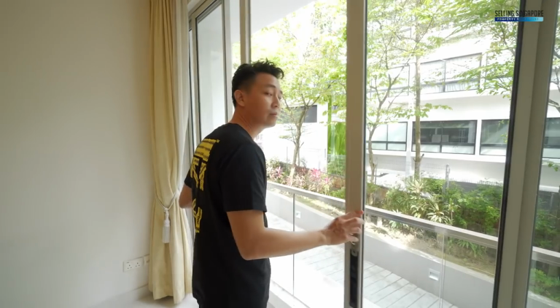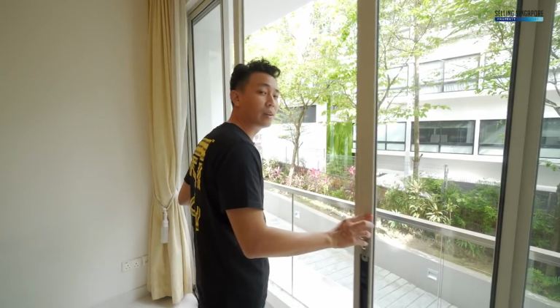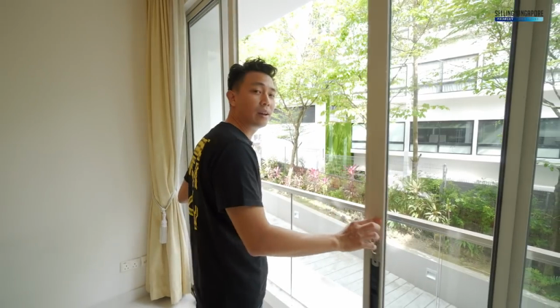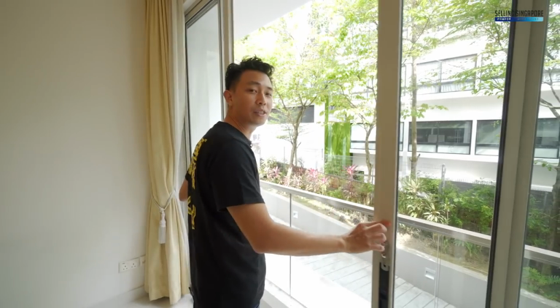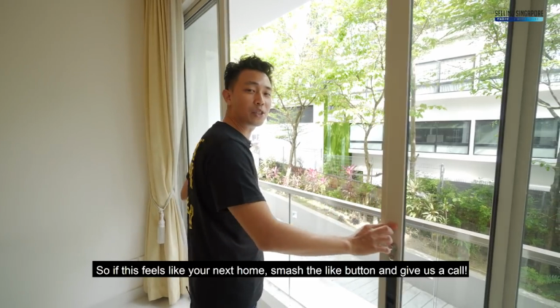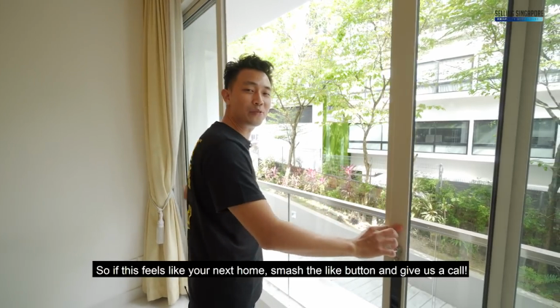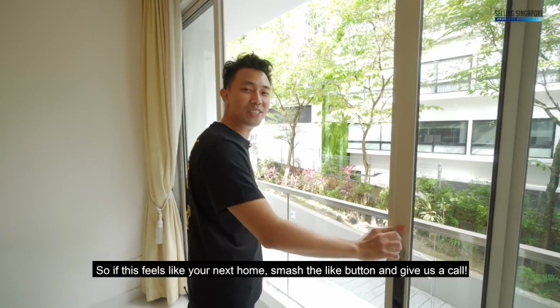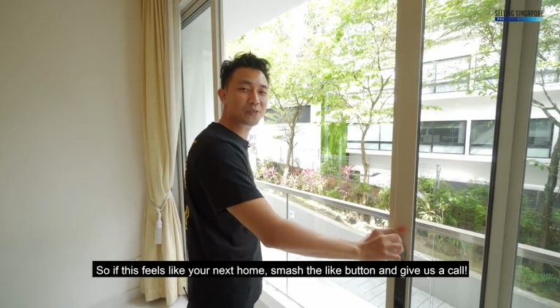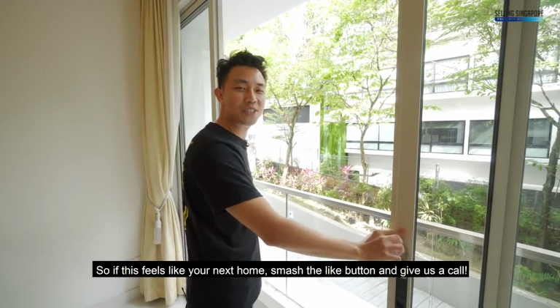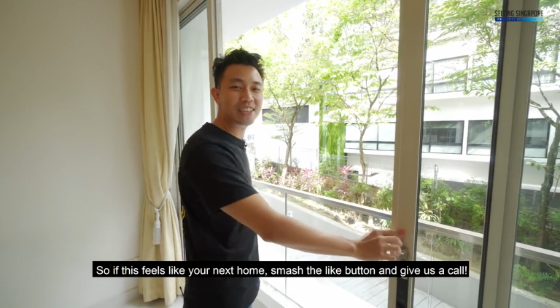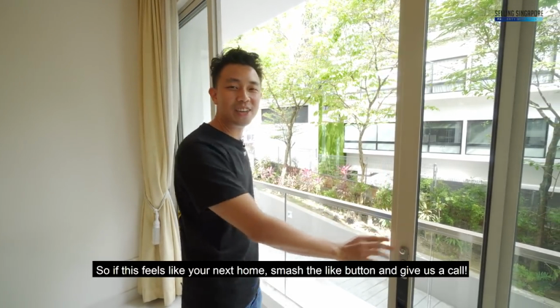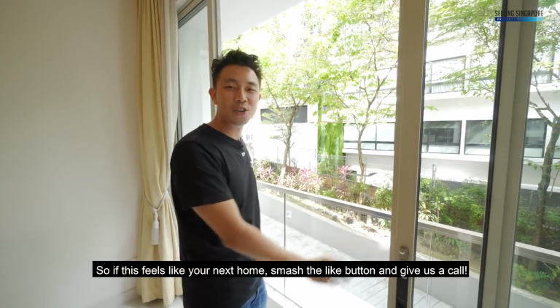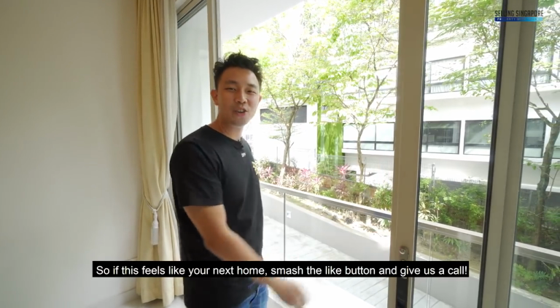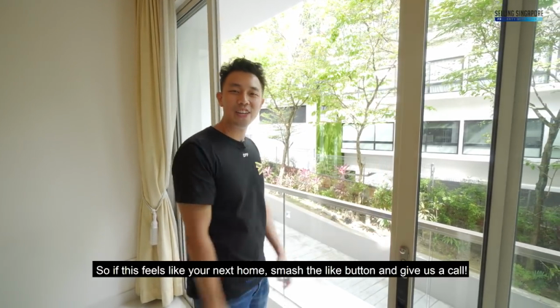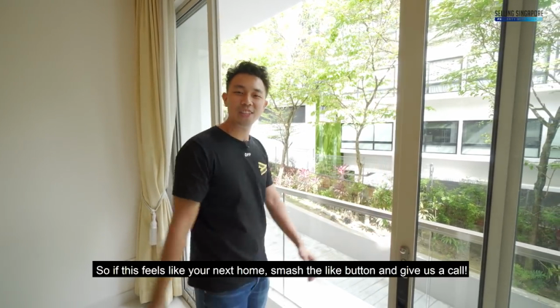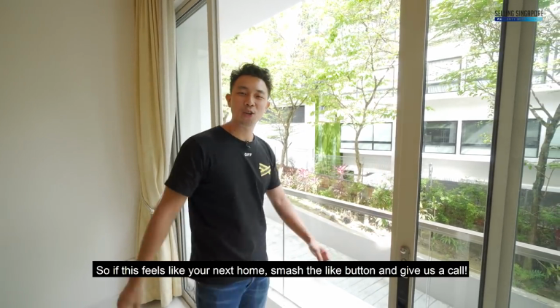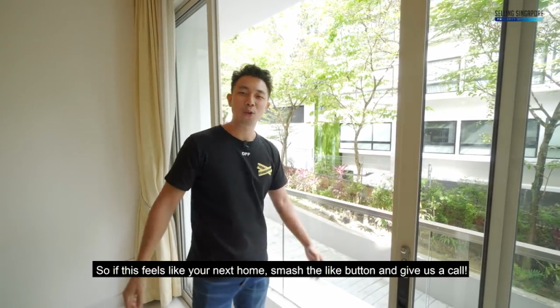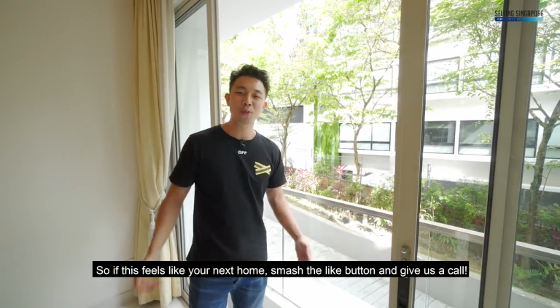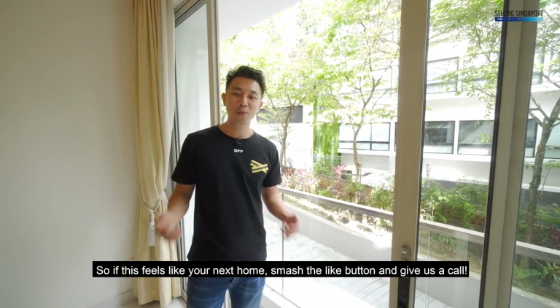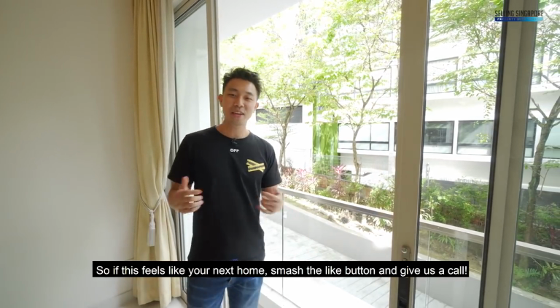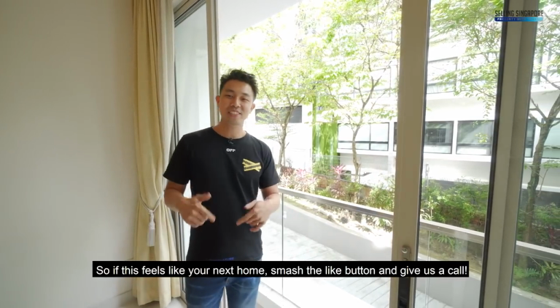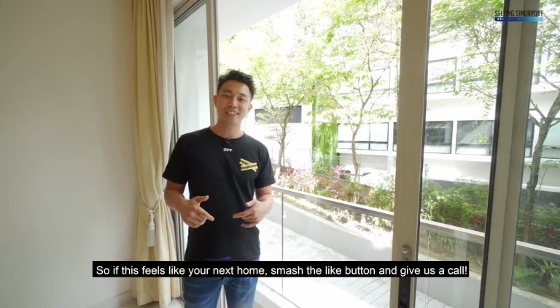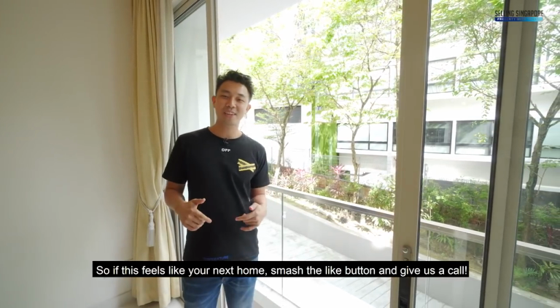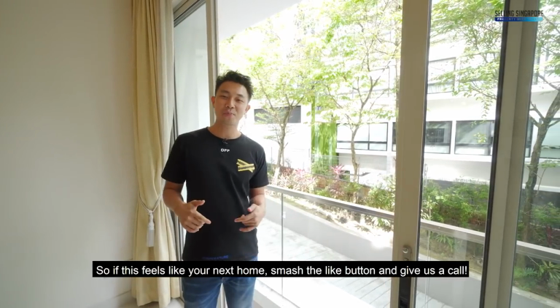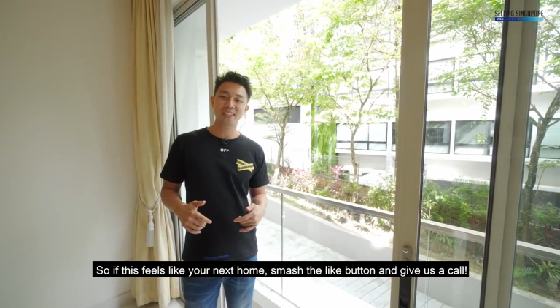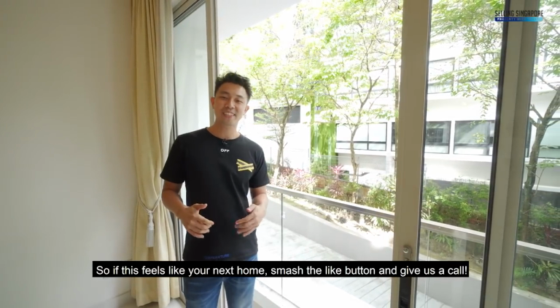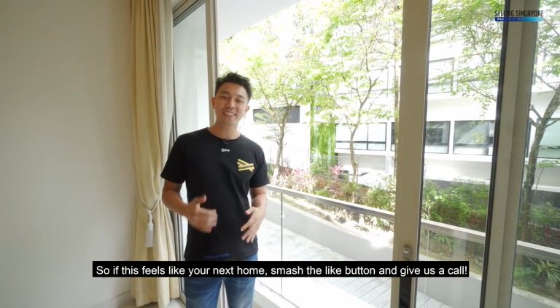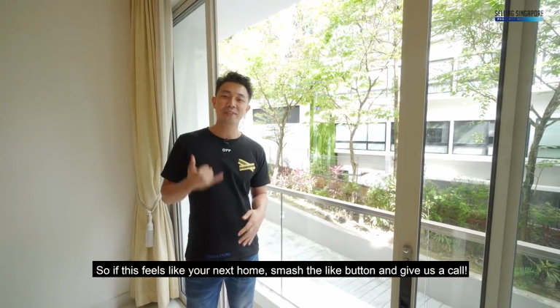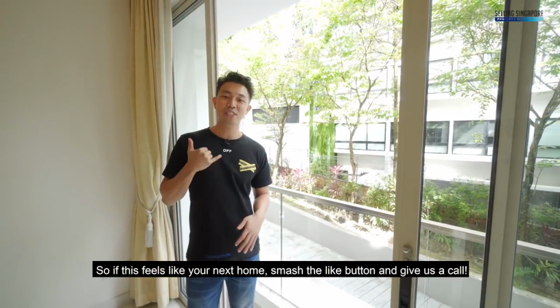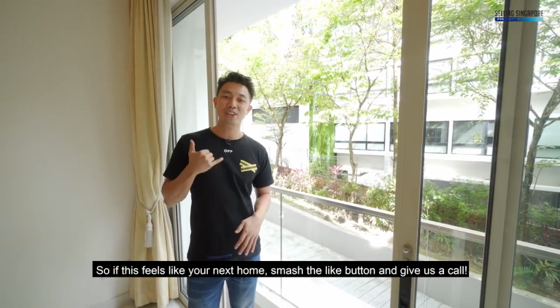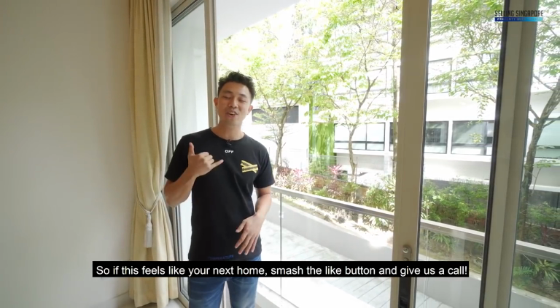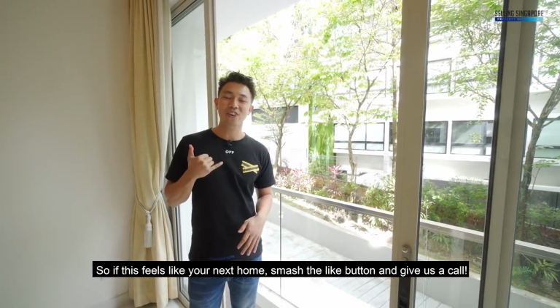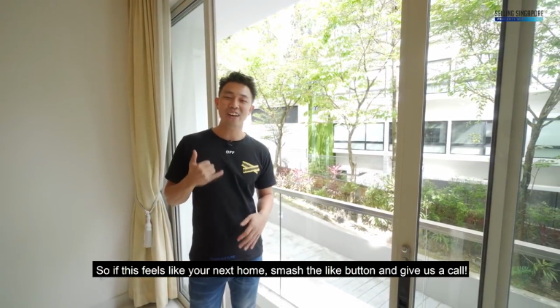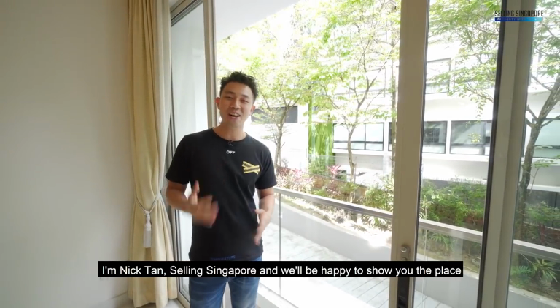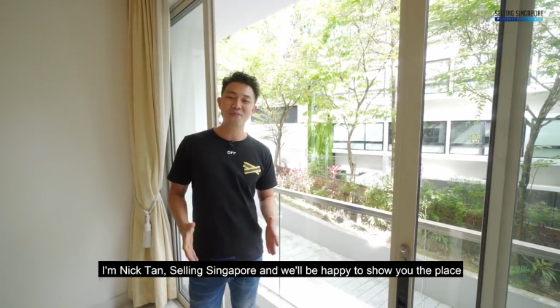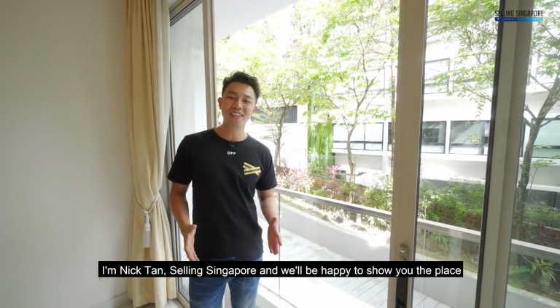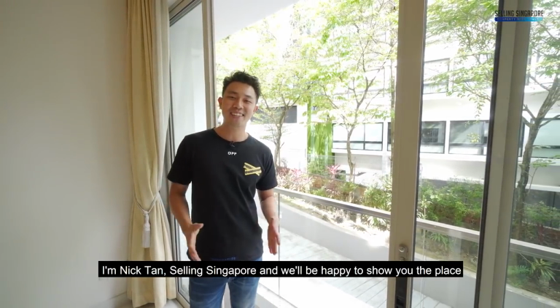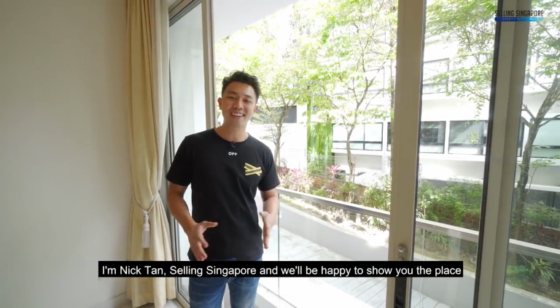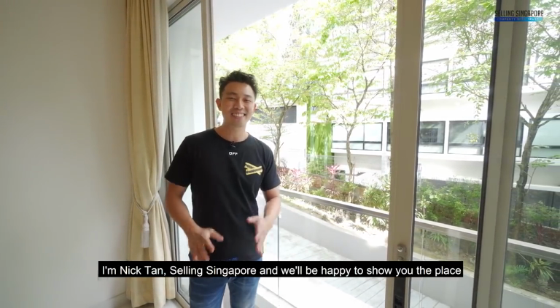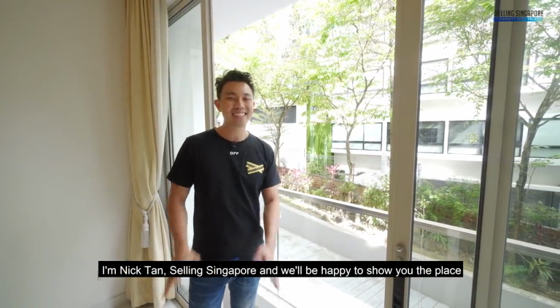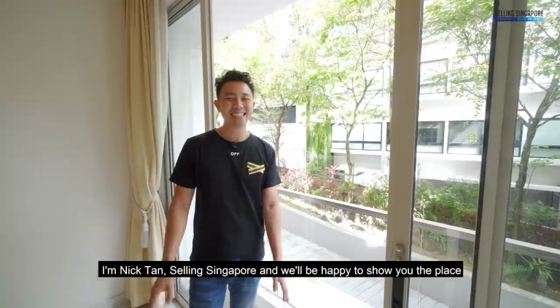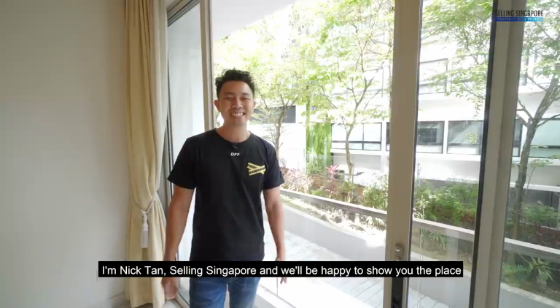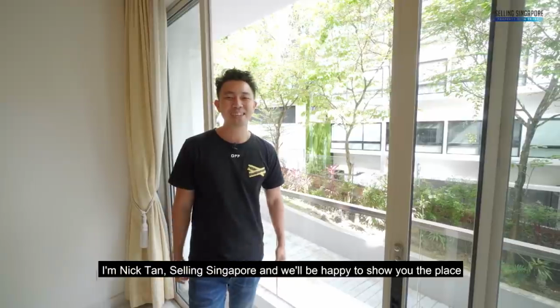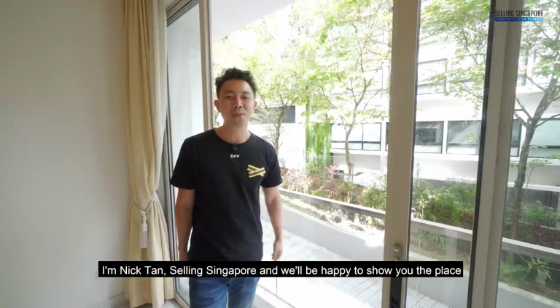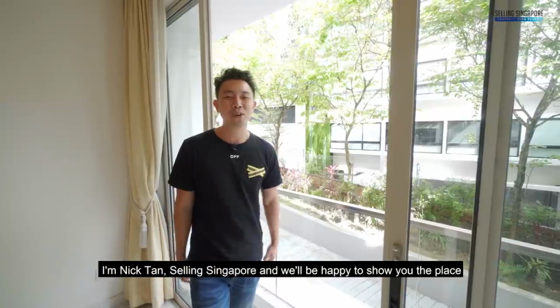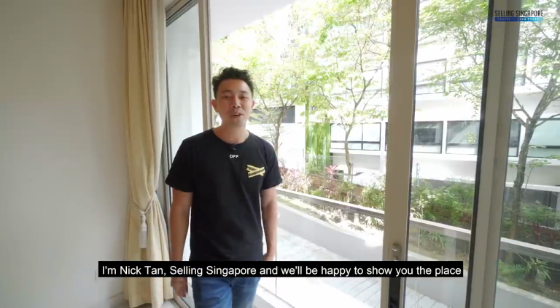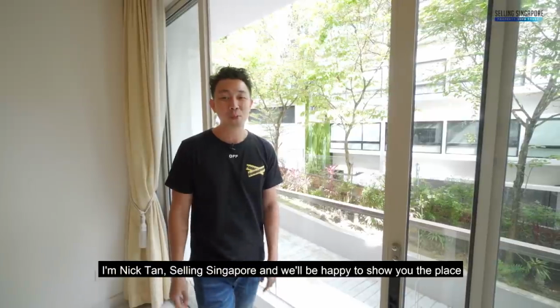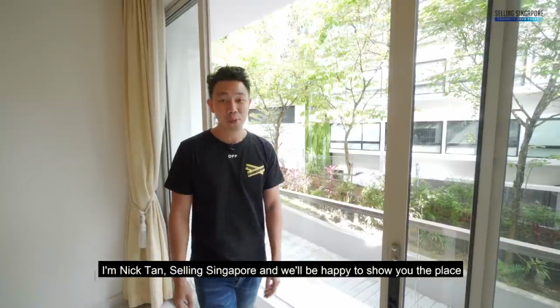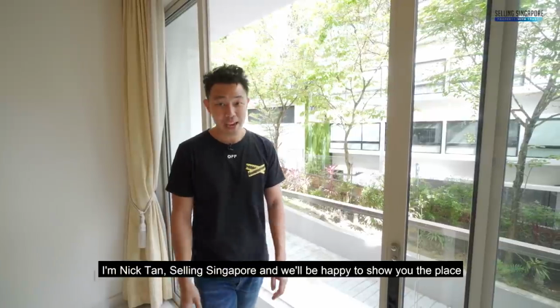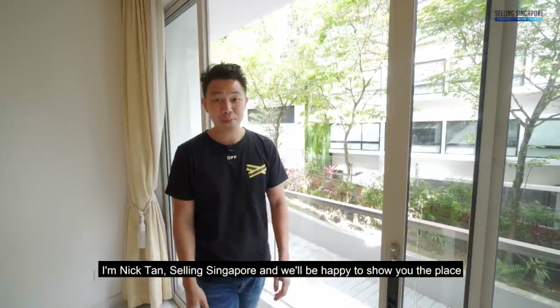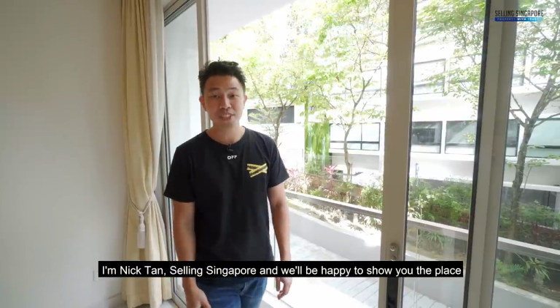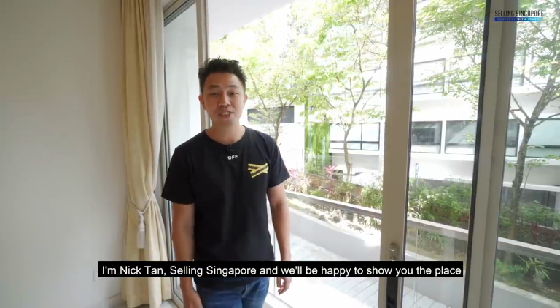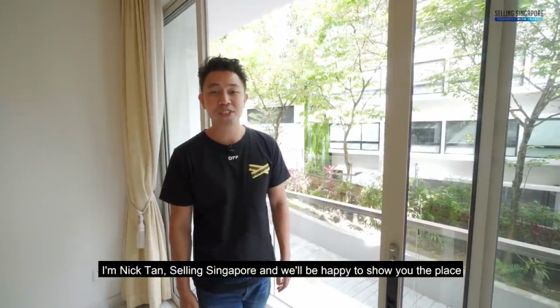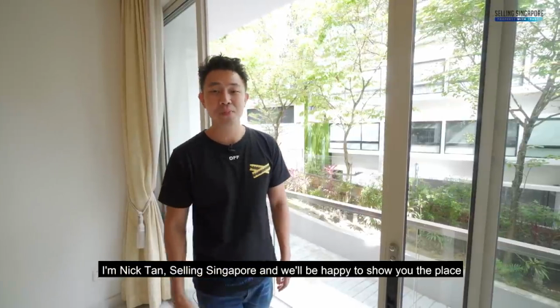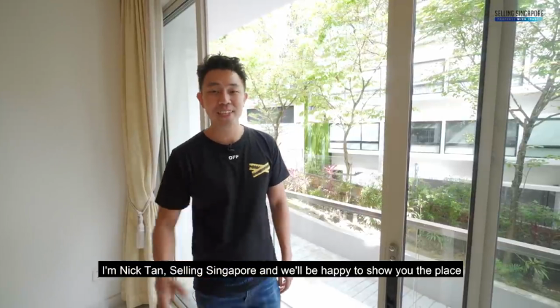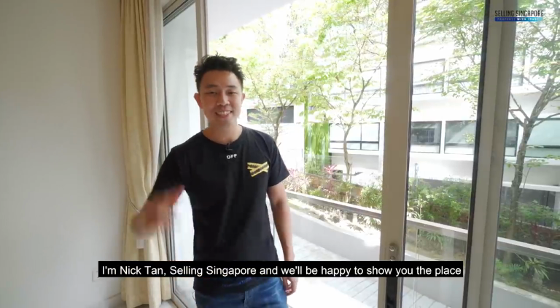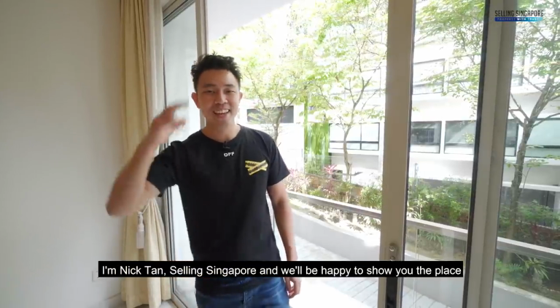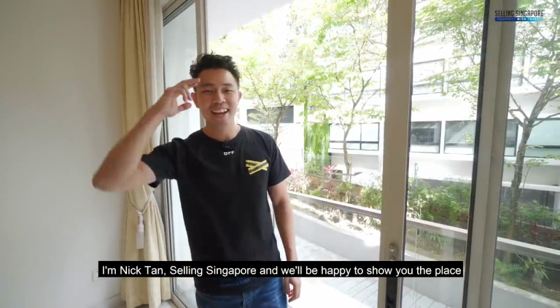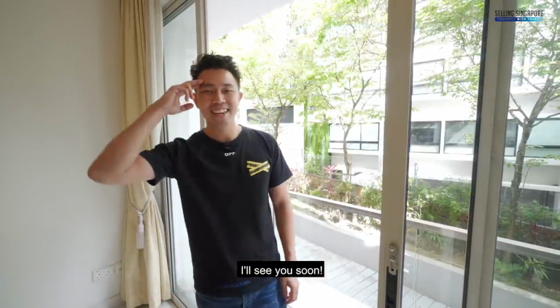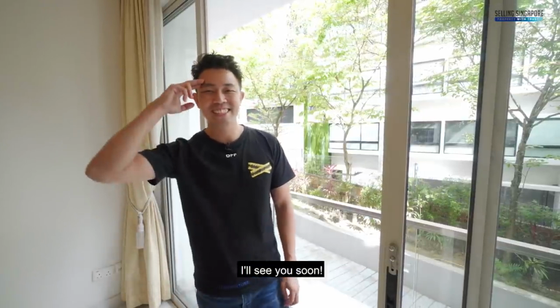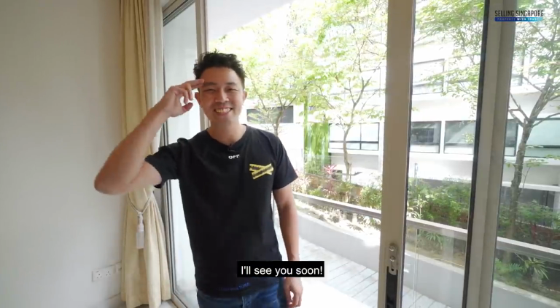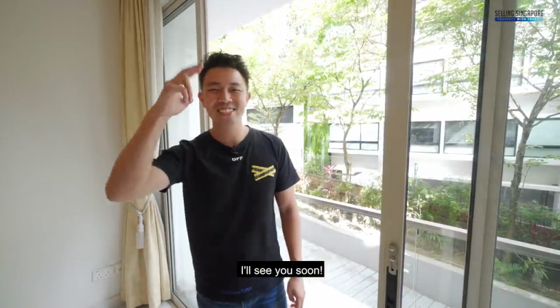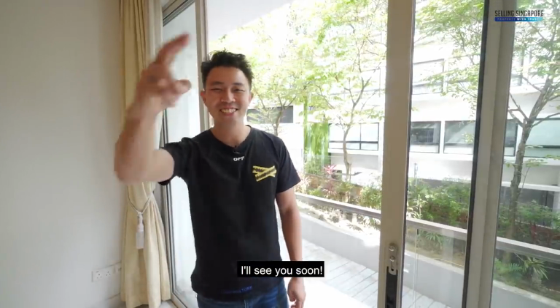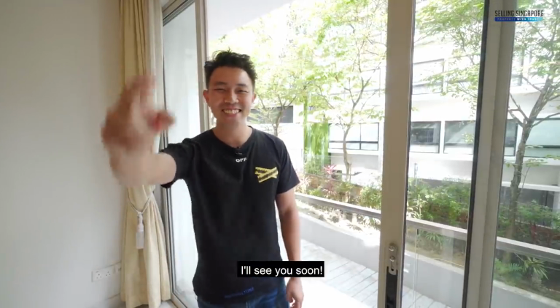If this feels like your next home, smash the like button and give us a call. I'm Nick Tan from Selling Singapore, and we'd be happy to show you the place. I'll see you soon.